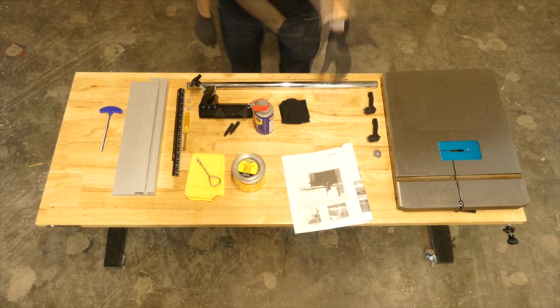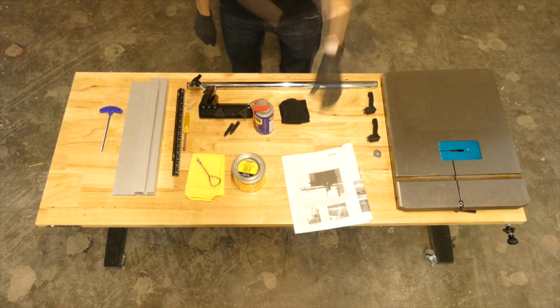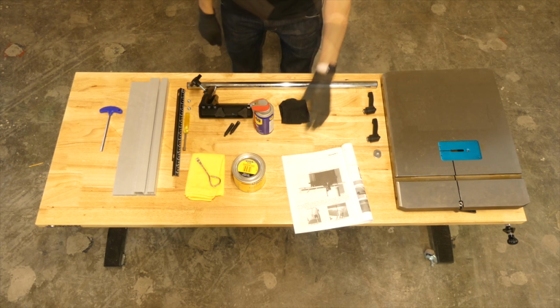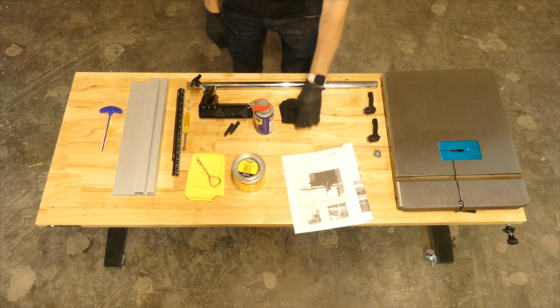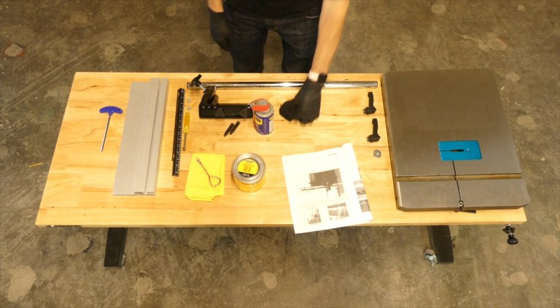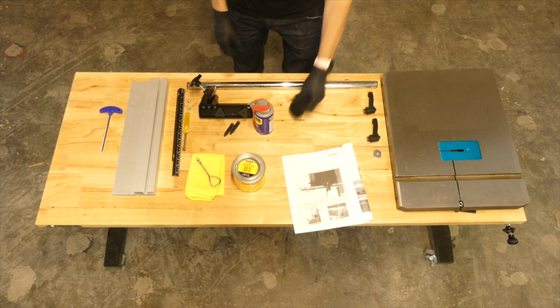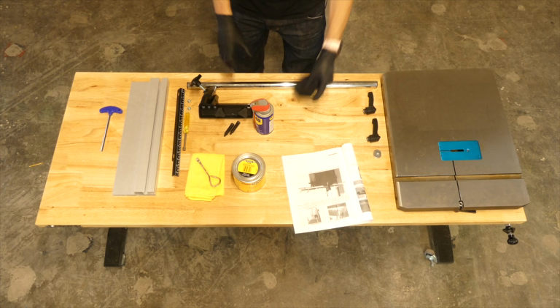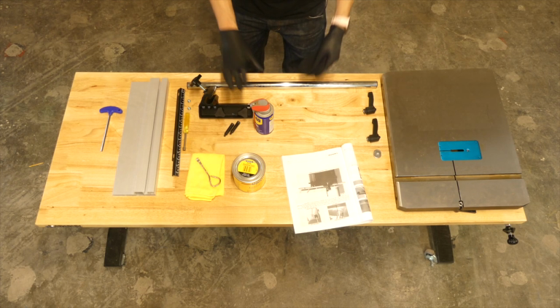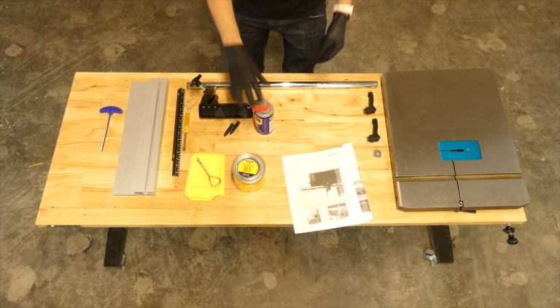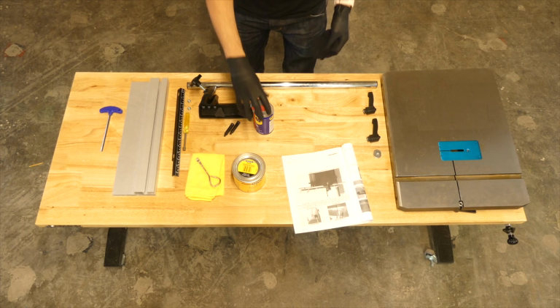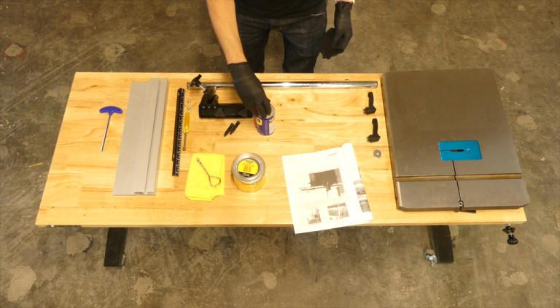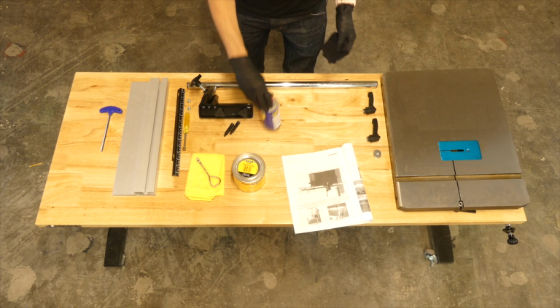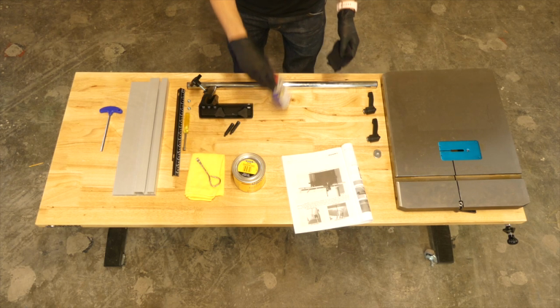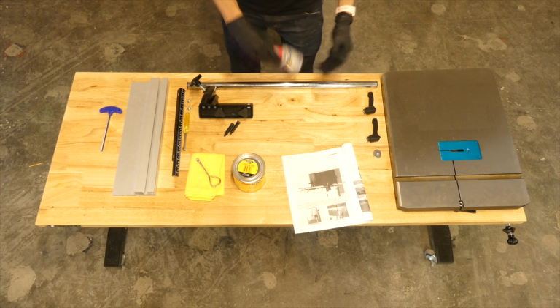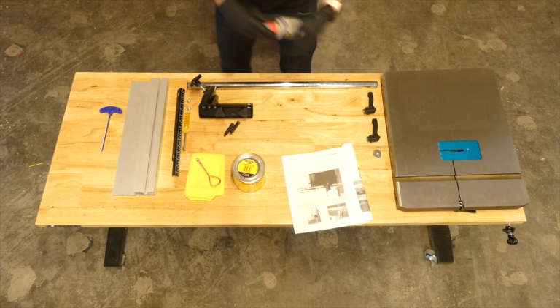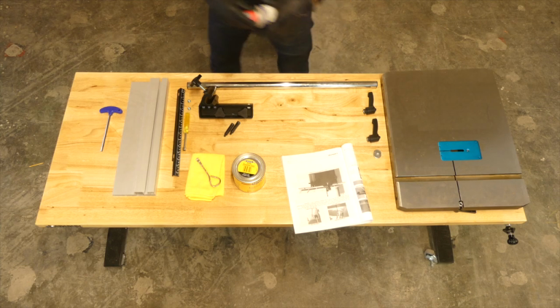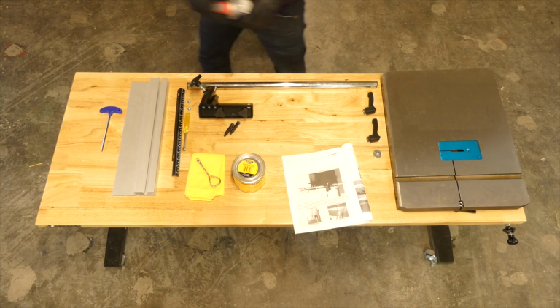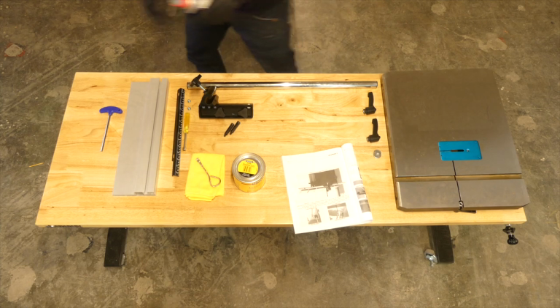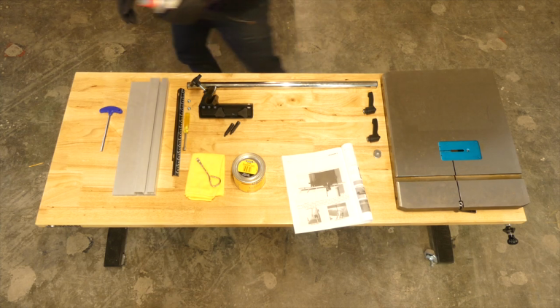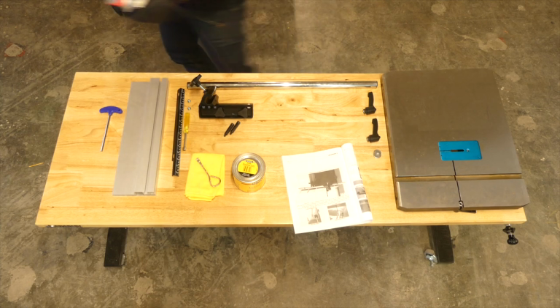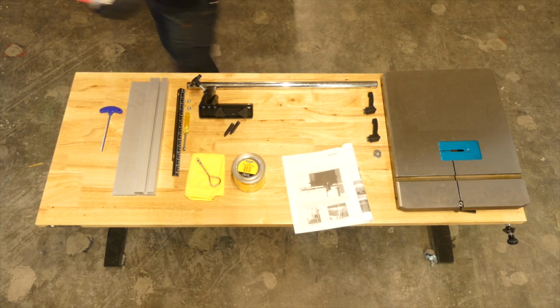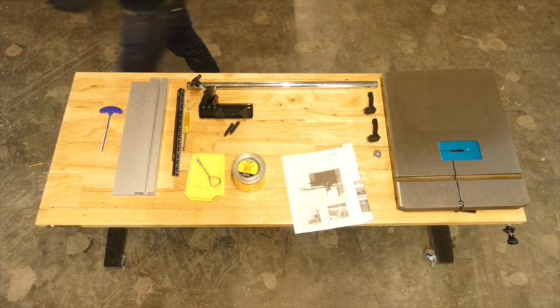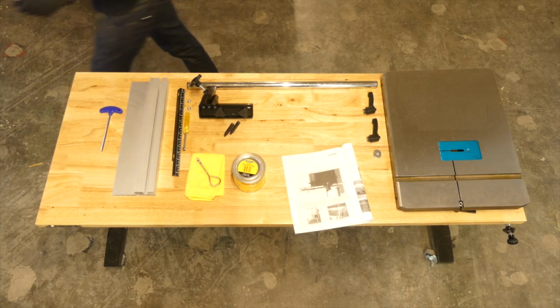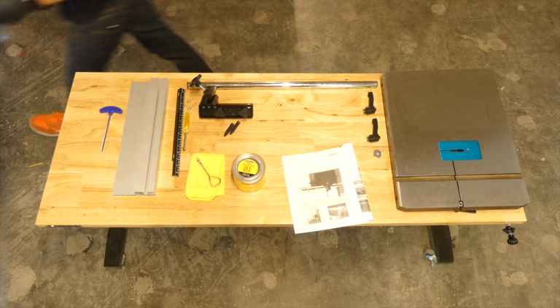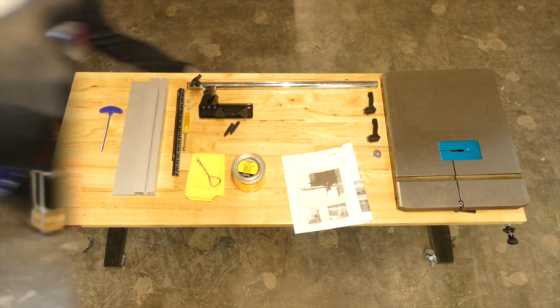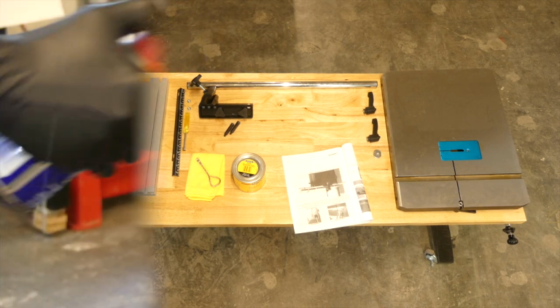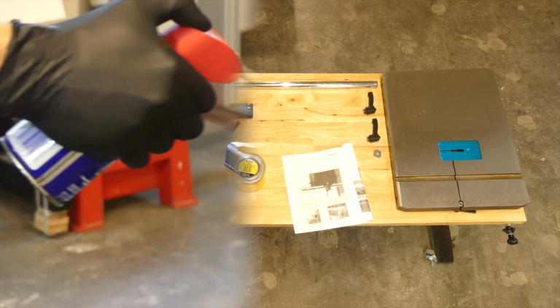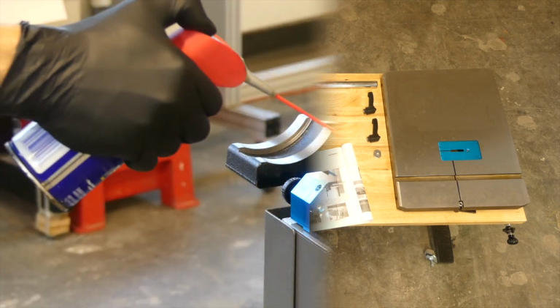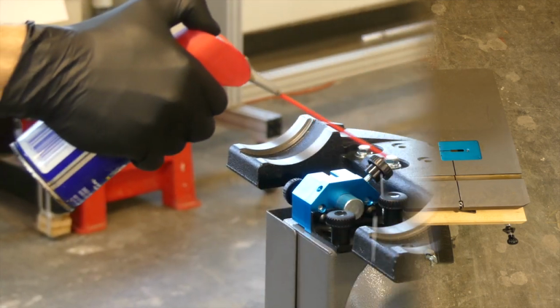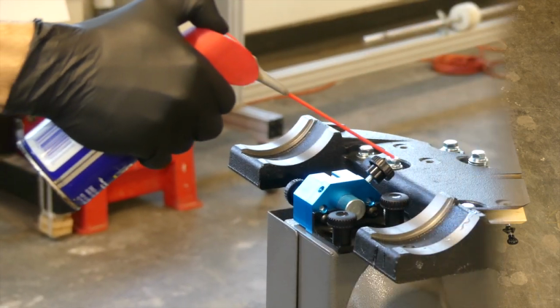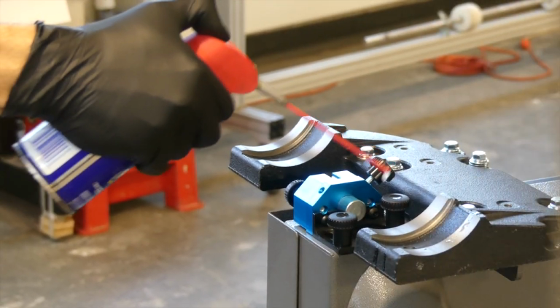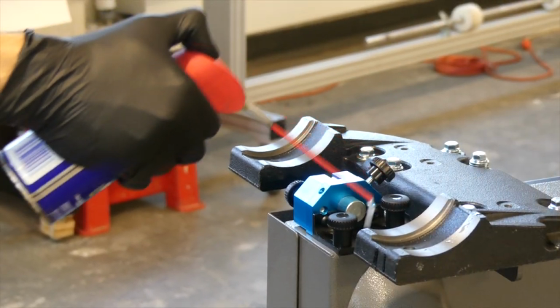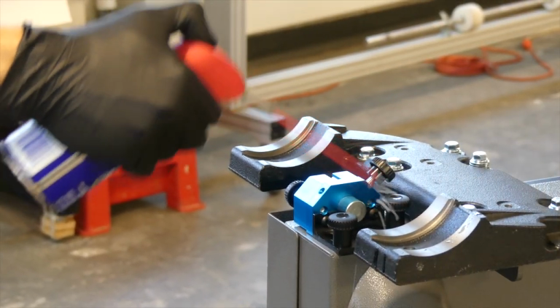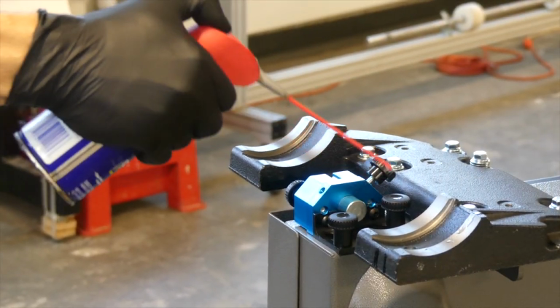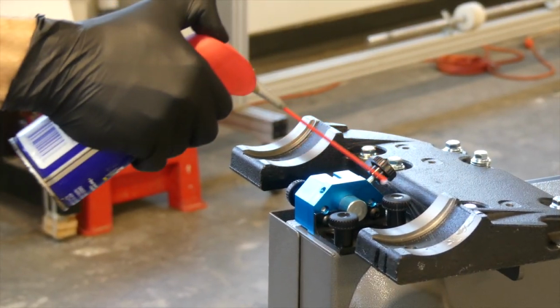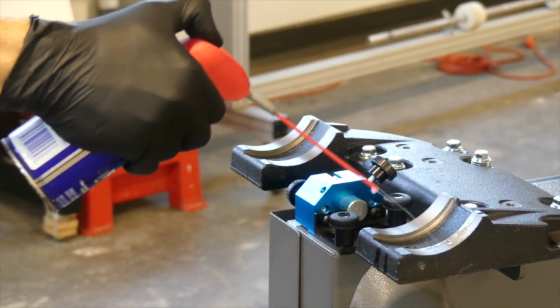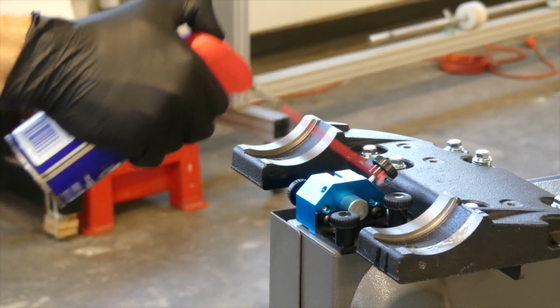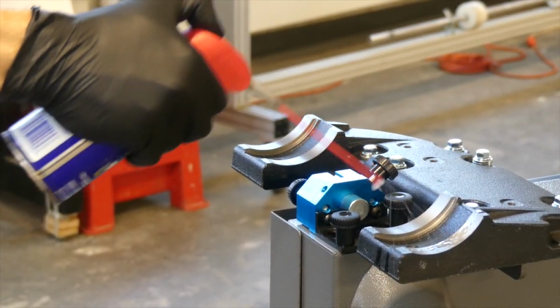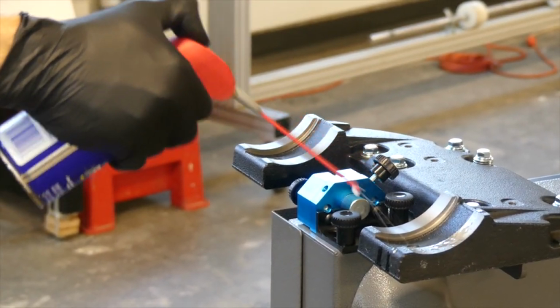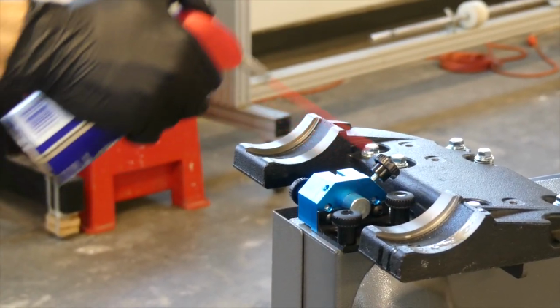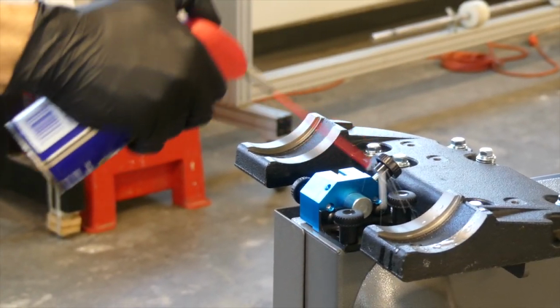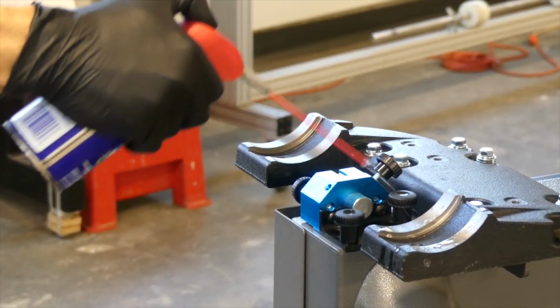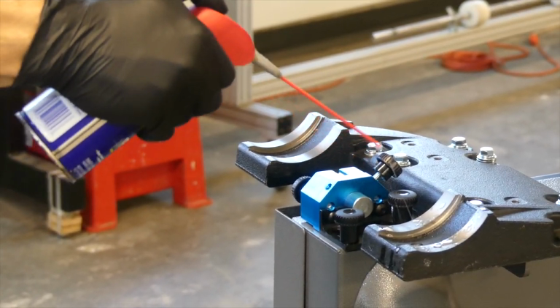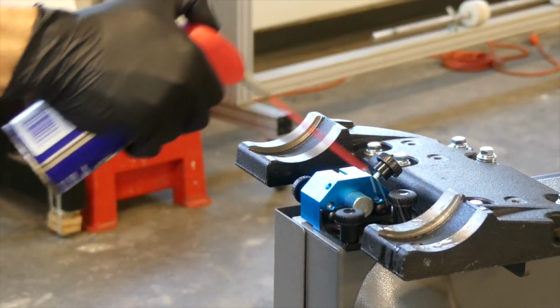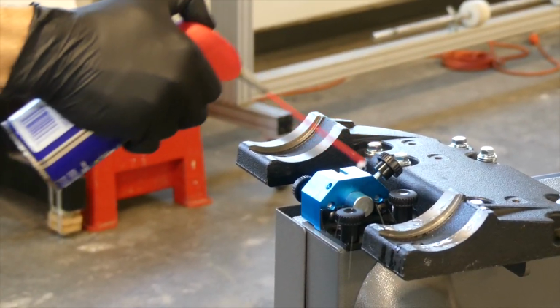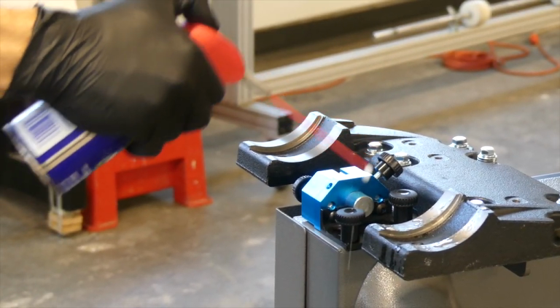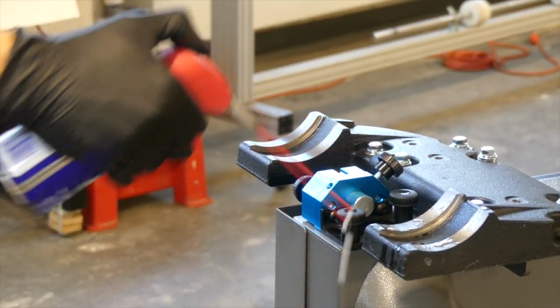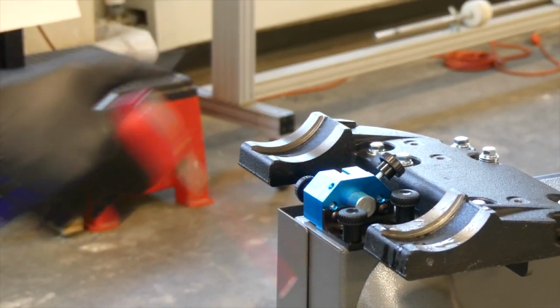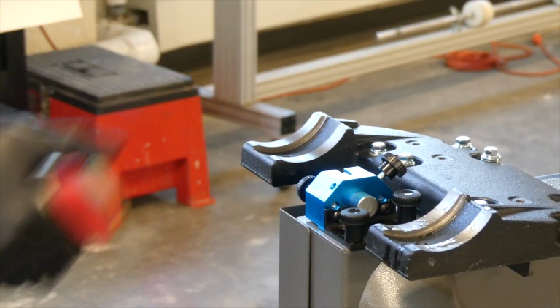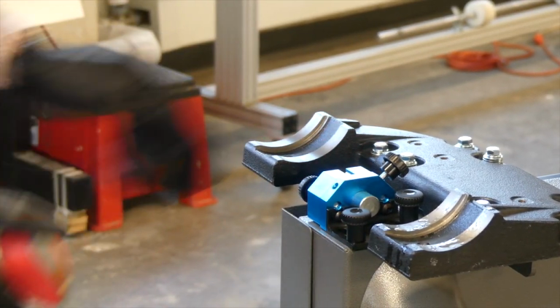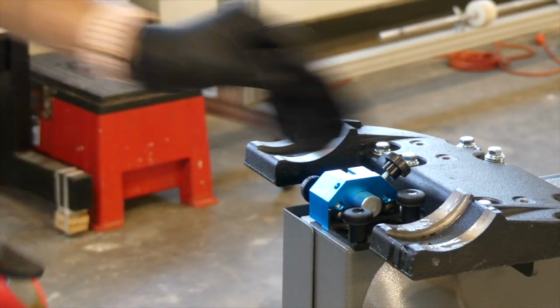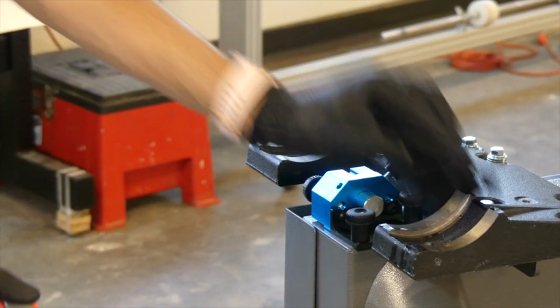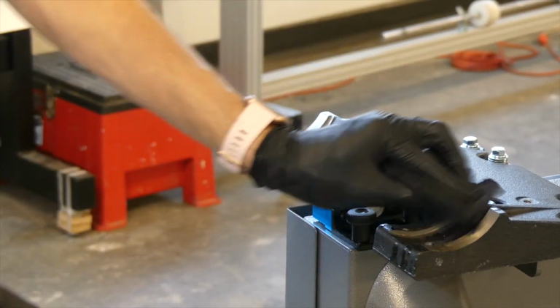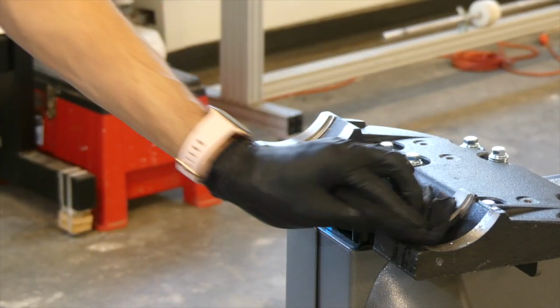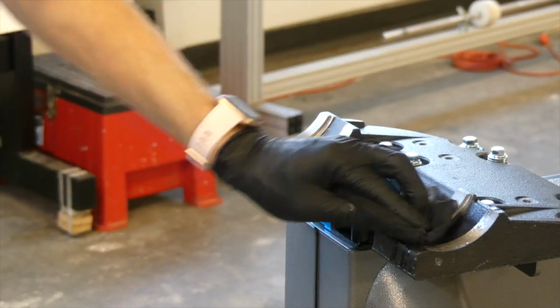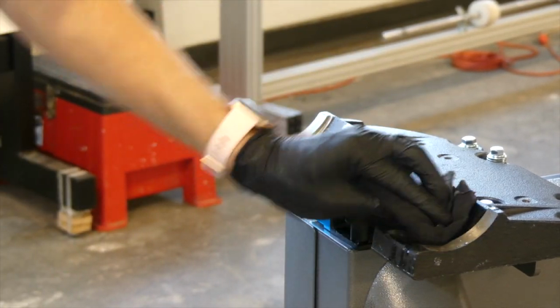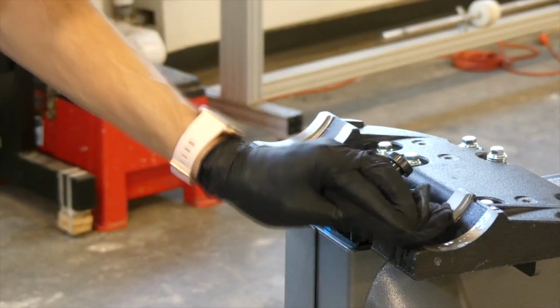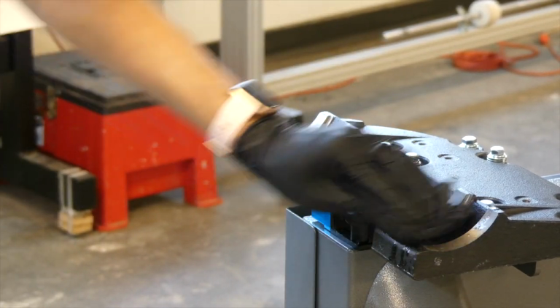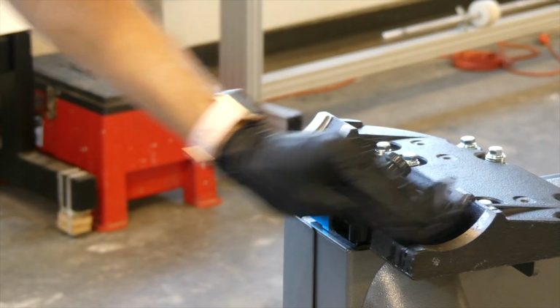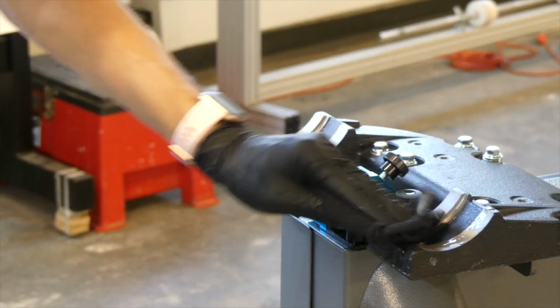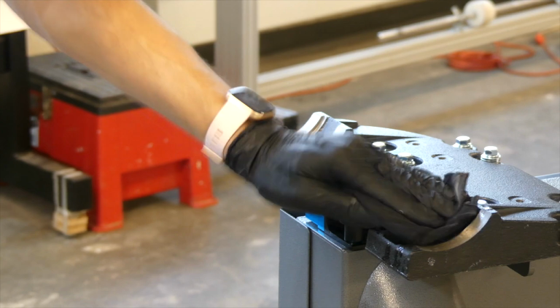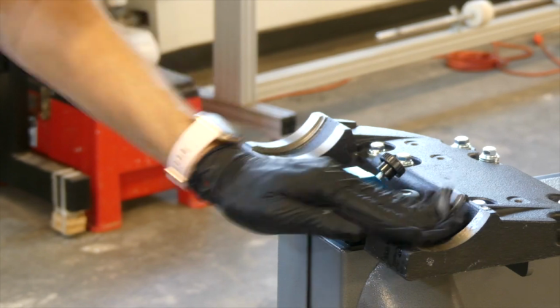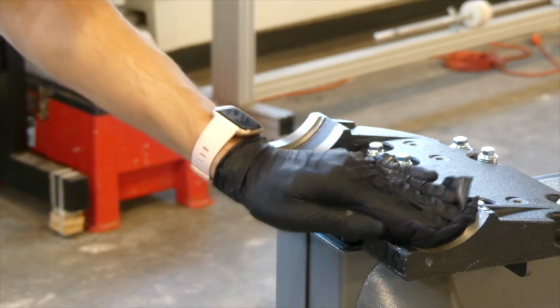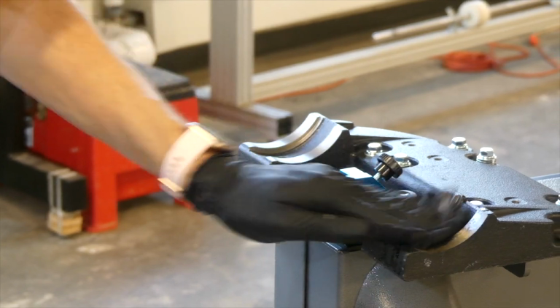It's a good idea to start by cleaning the trunnions with WD-40. Make sure there's no dirt or grime so the table can tilt easily.